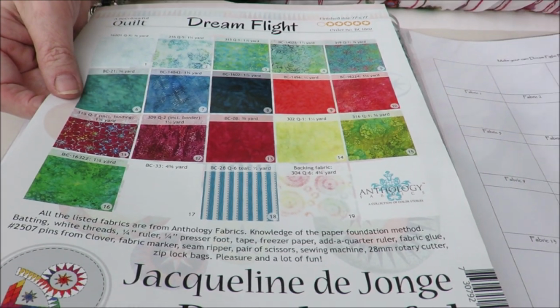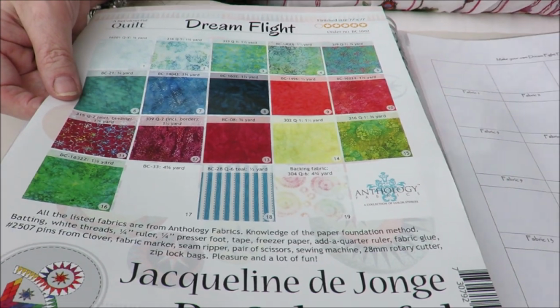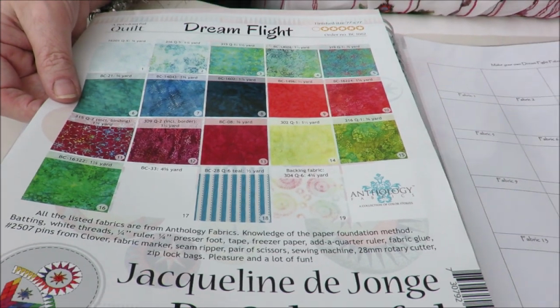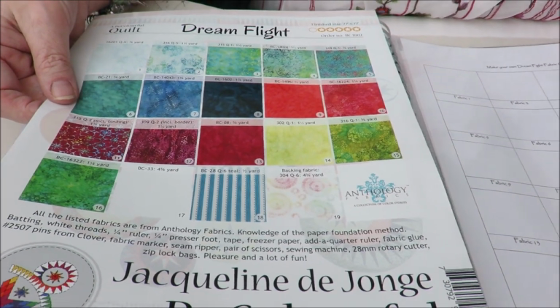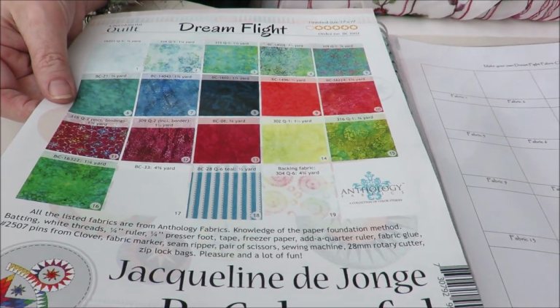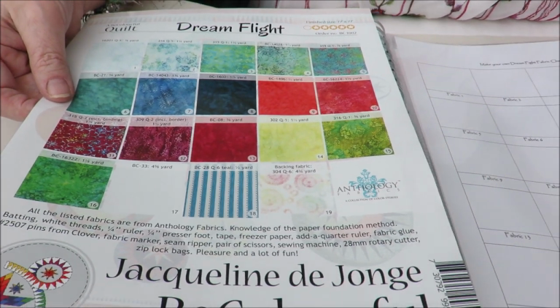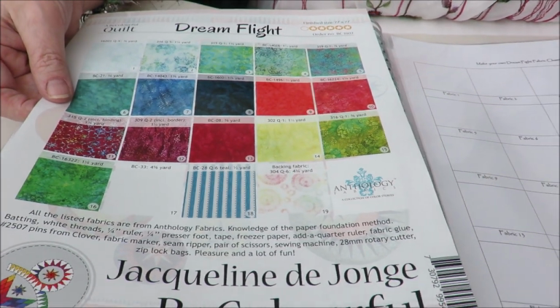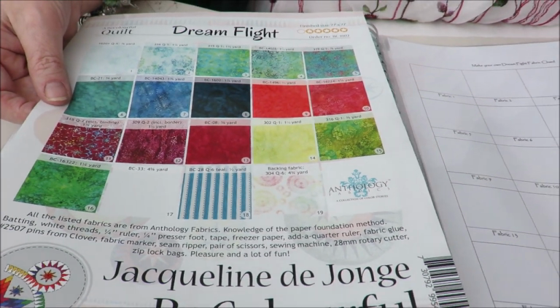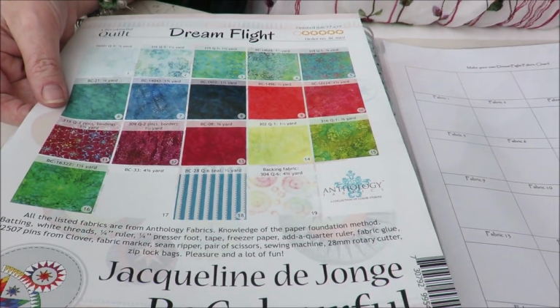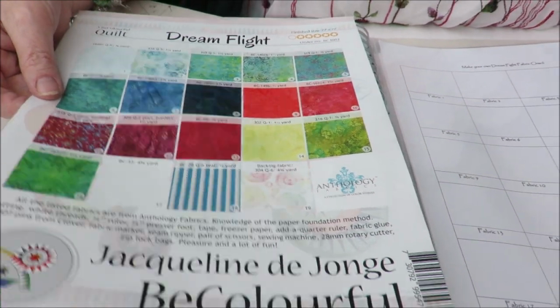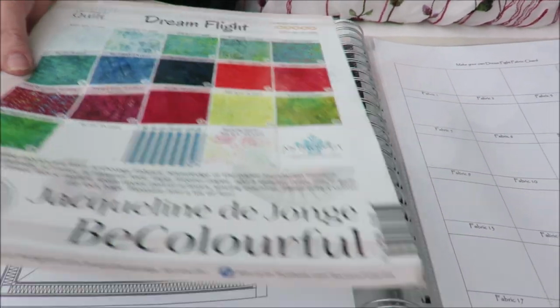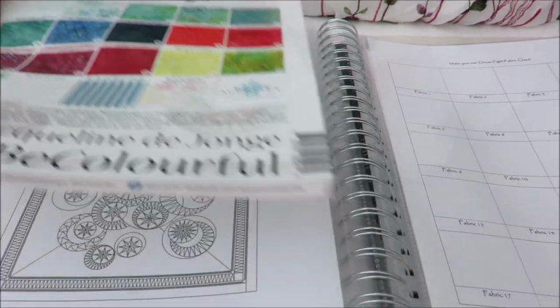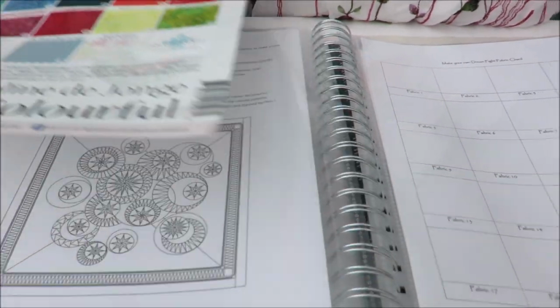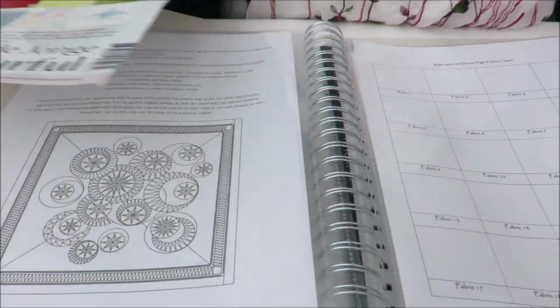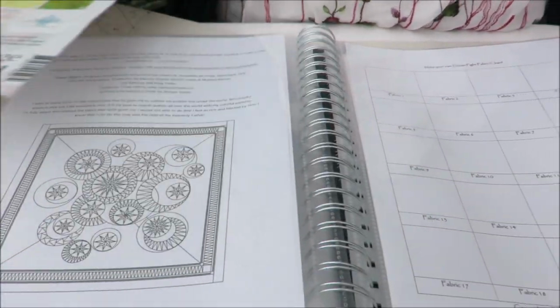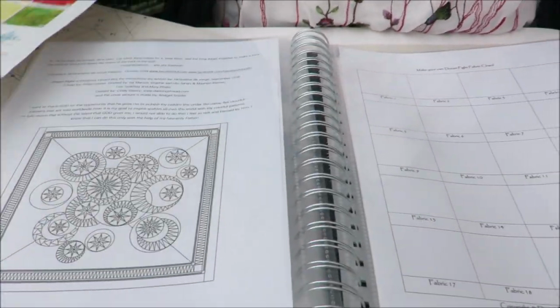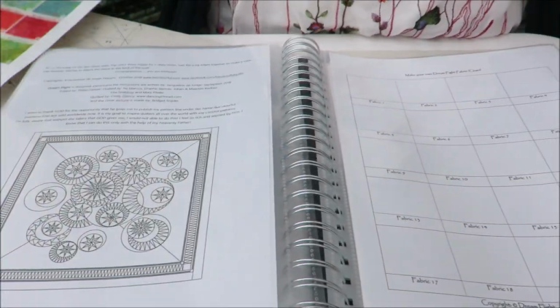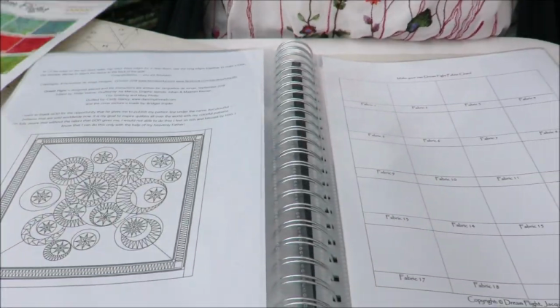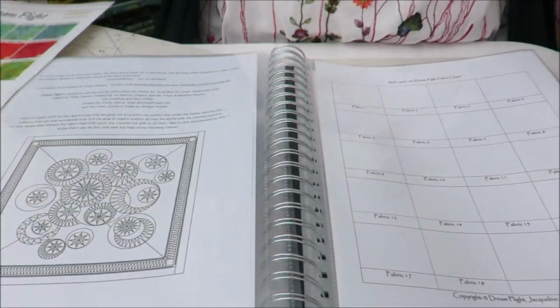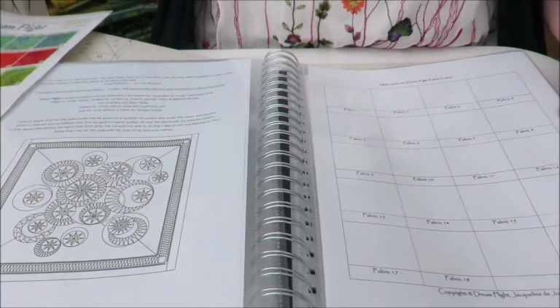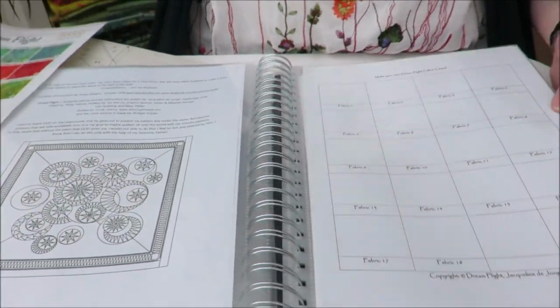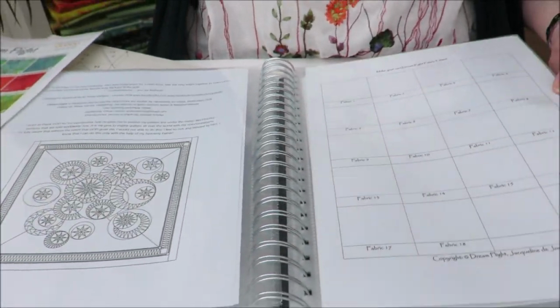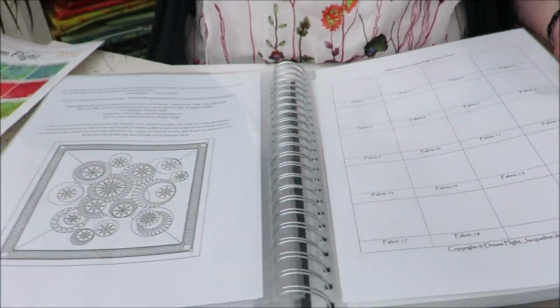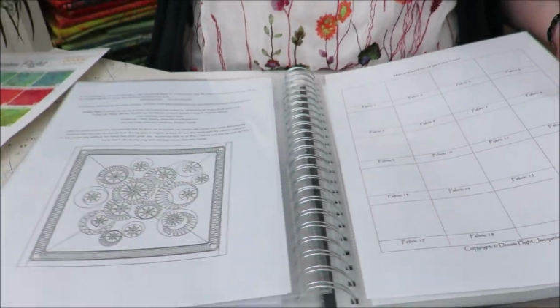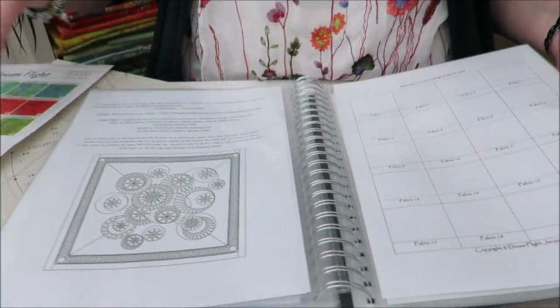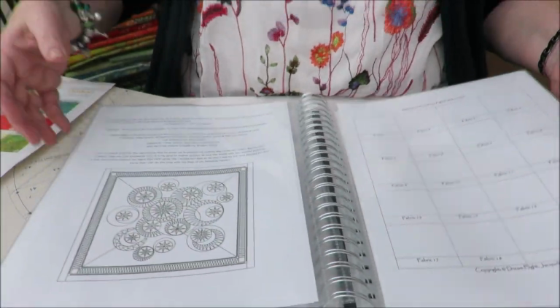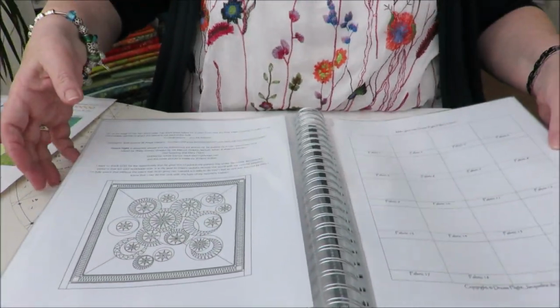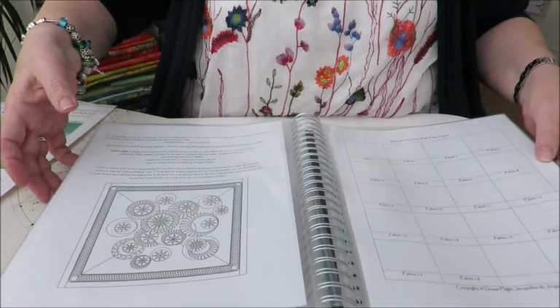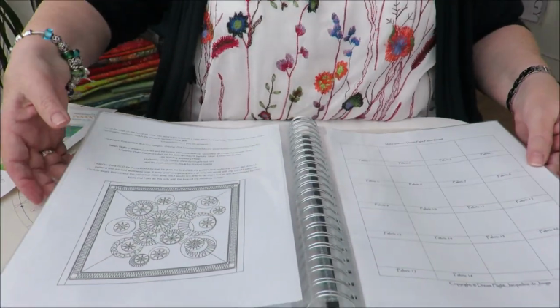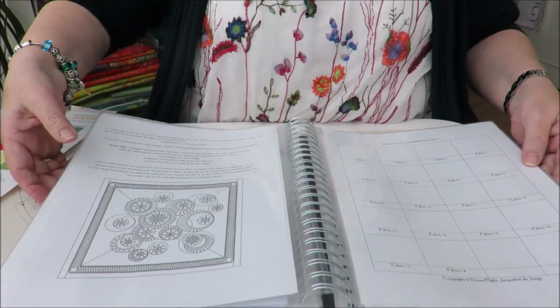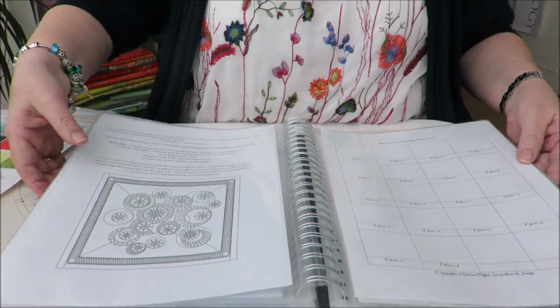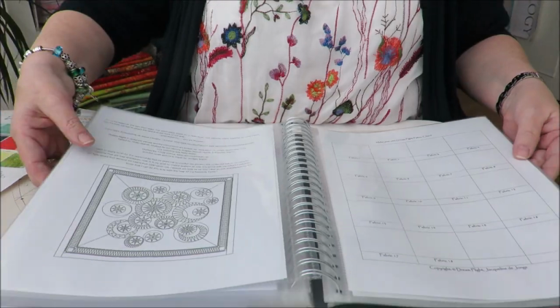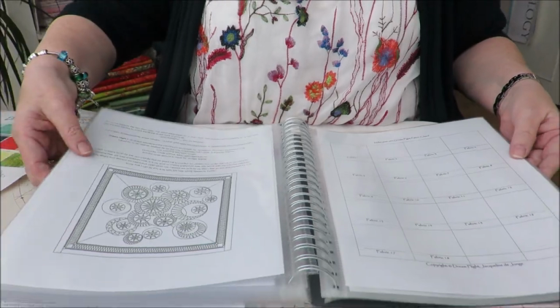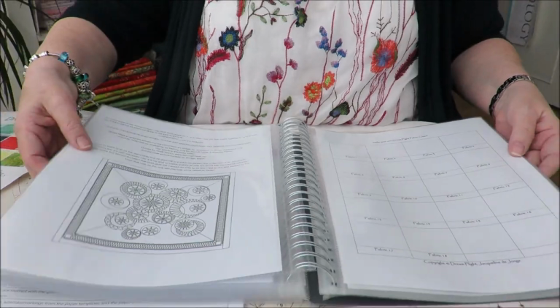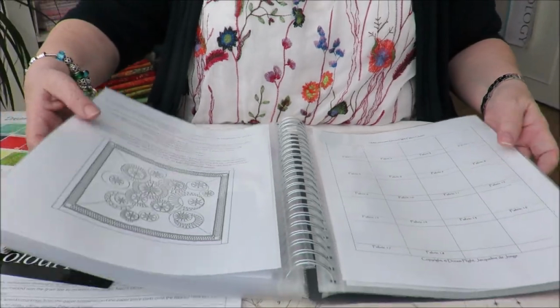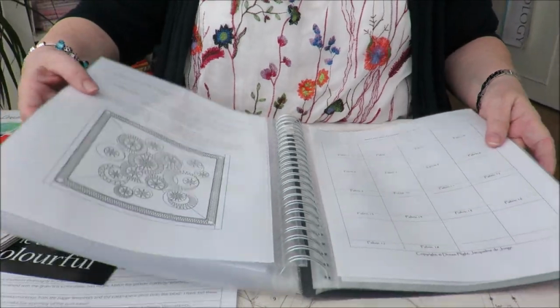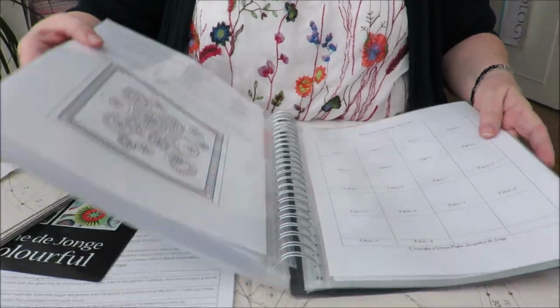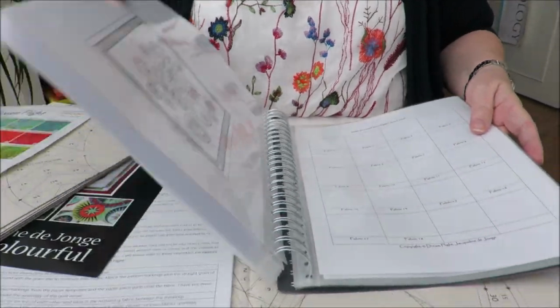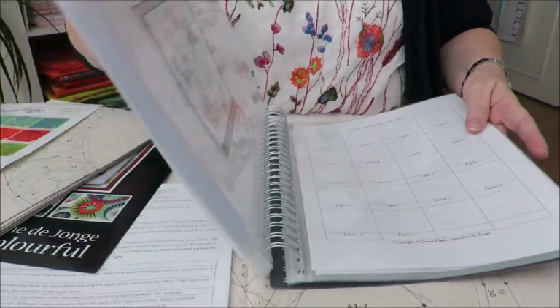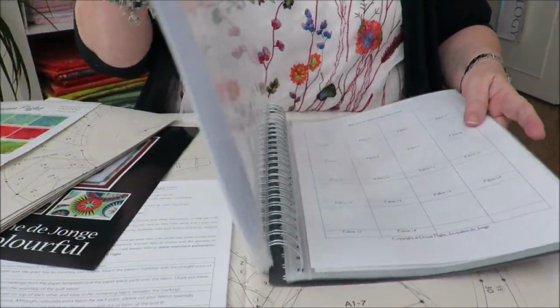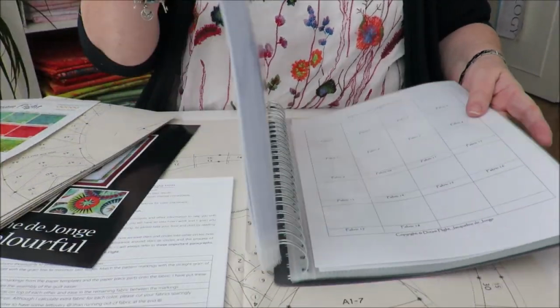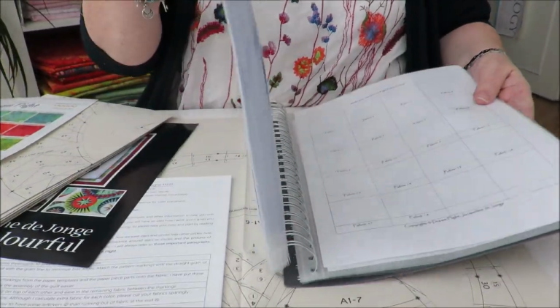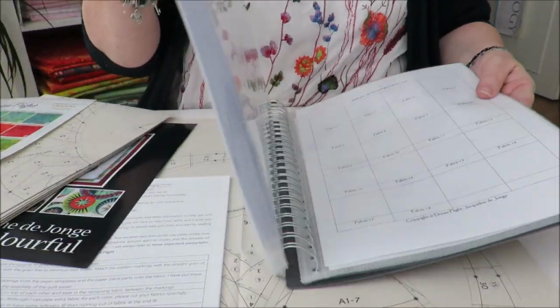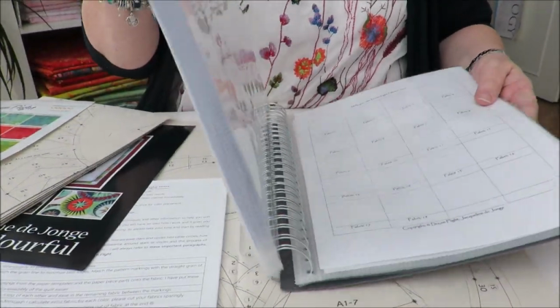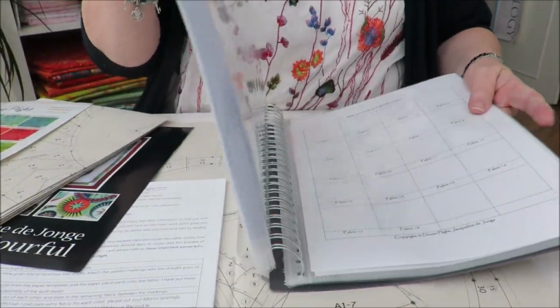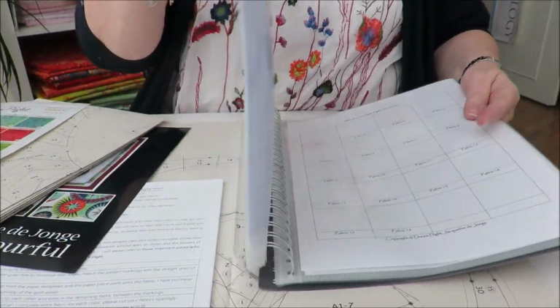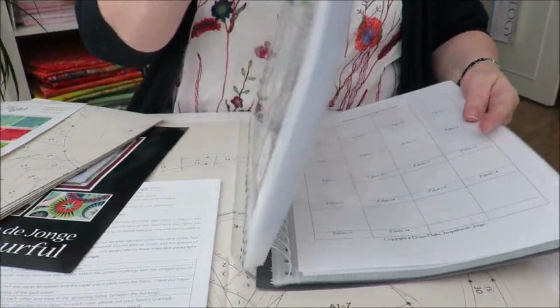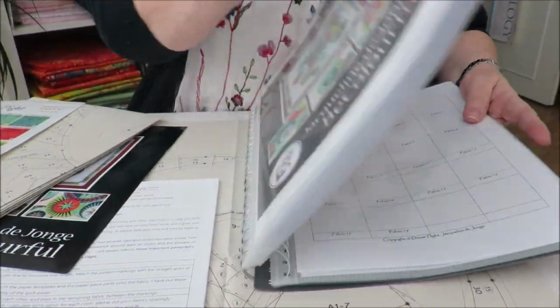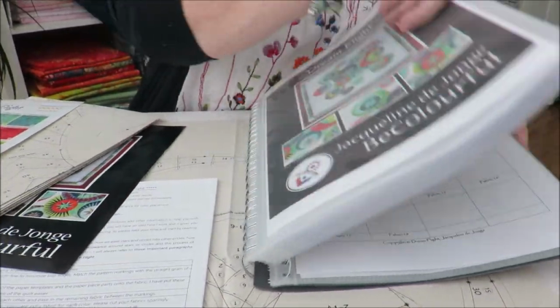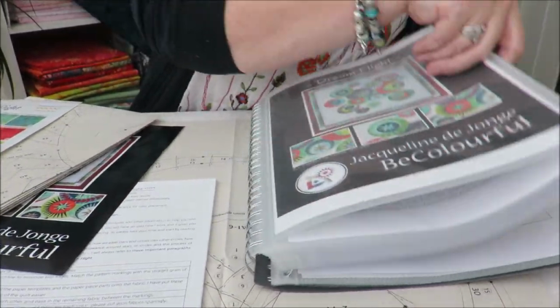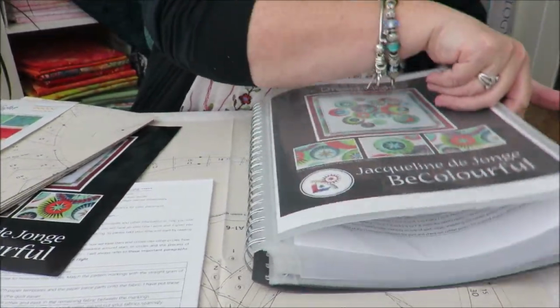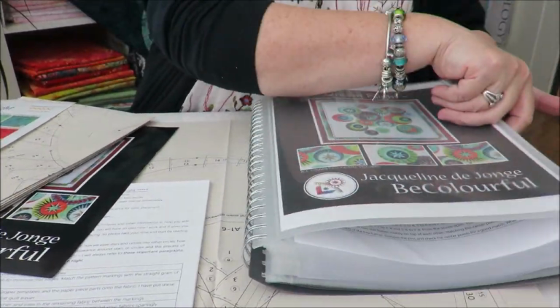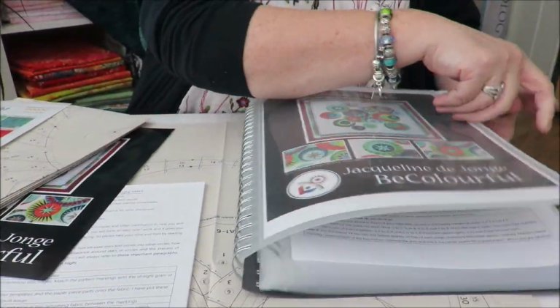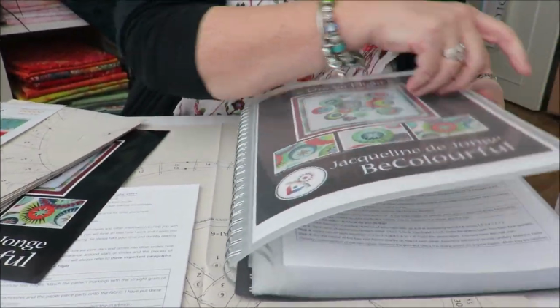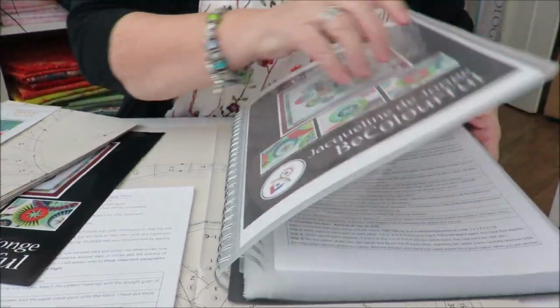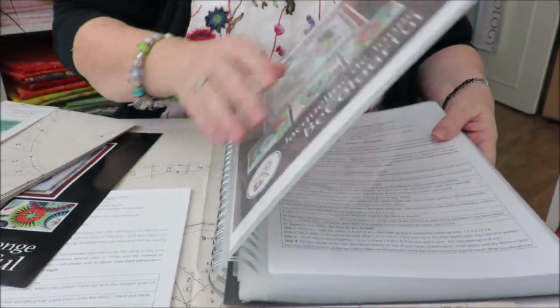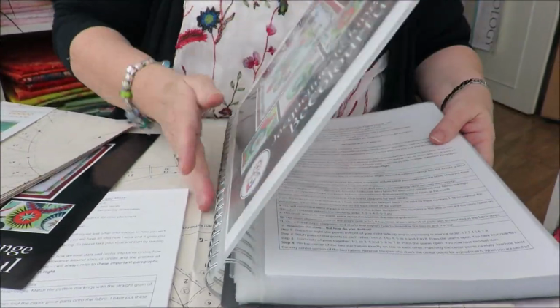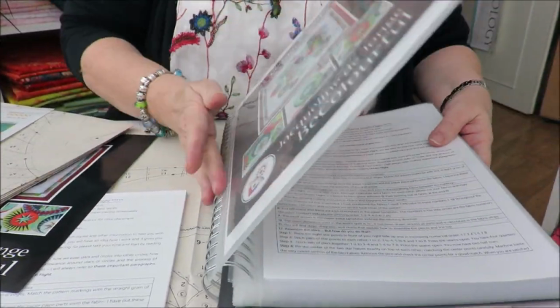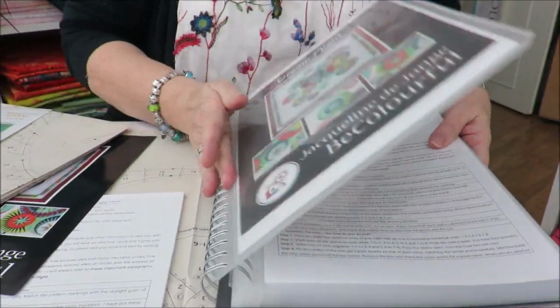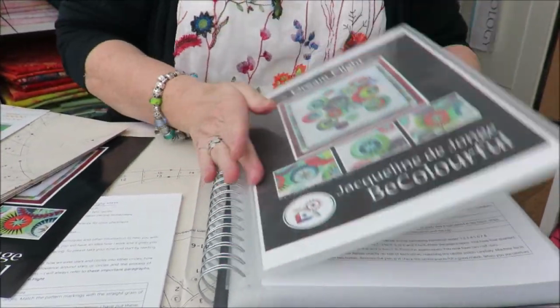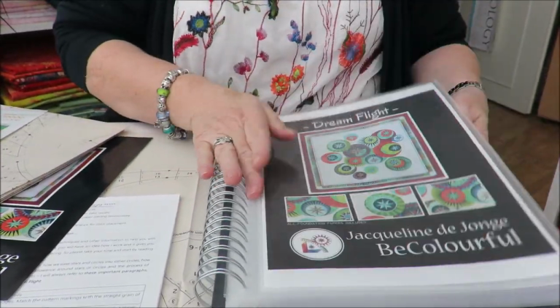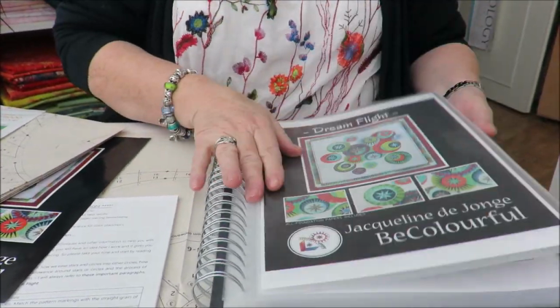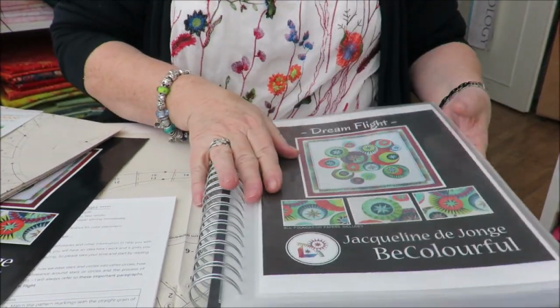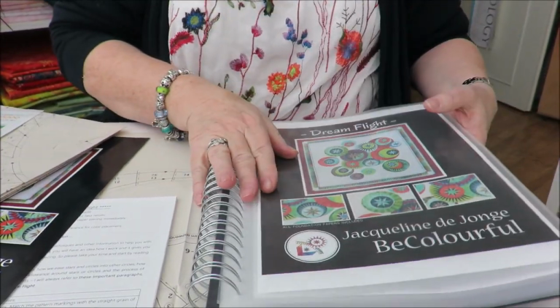Okay, shall we start? So this is my booklet, and this is what you will see in the coming months.